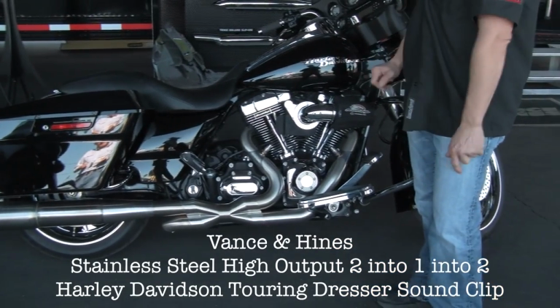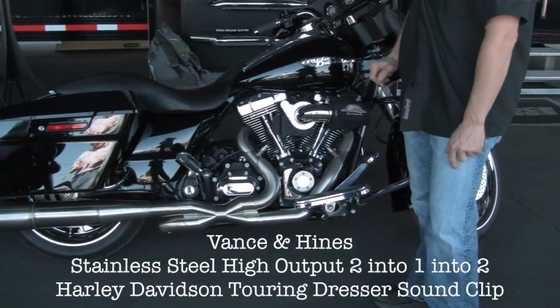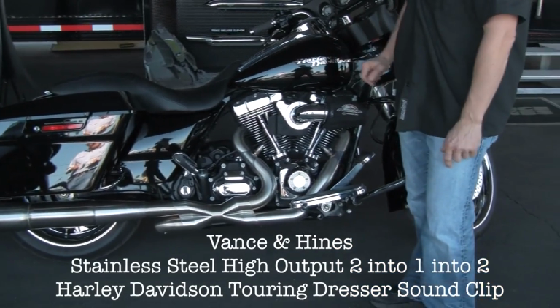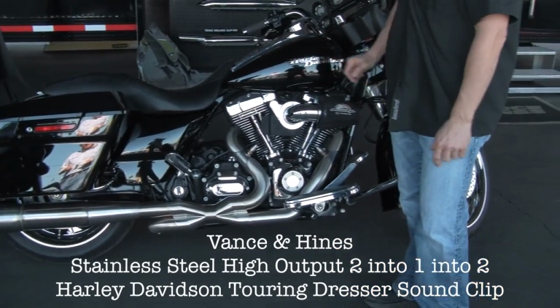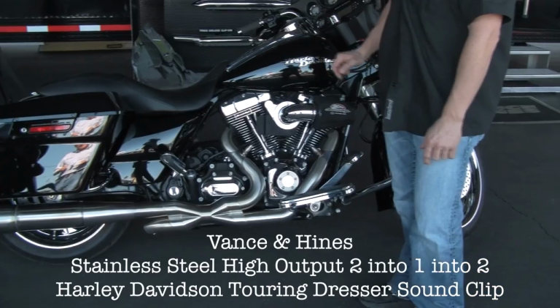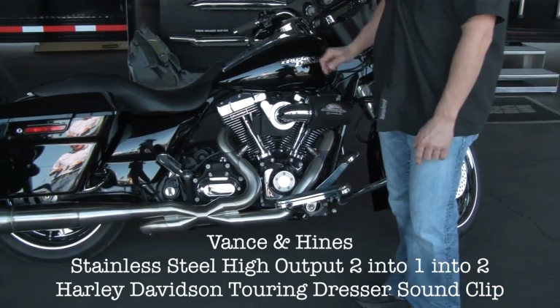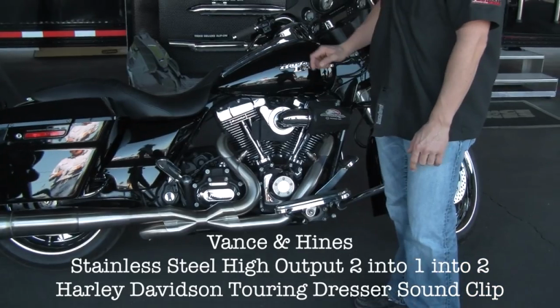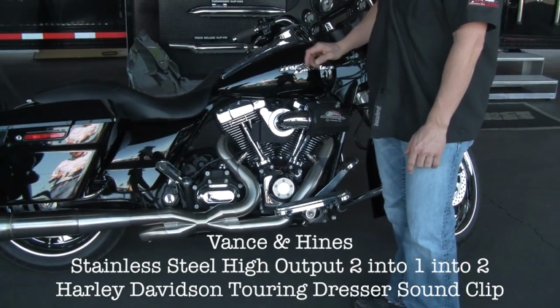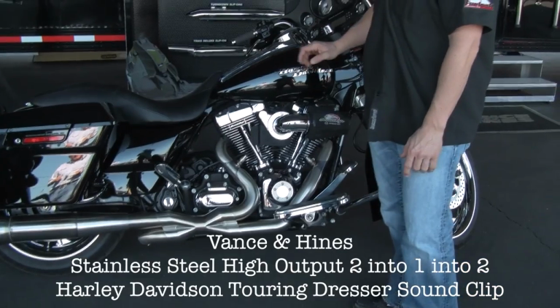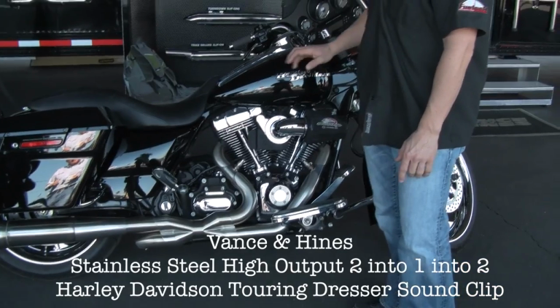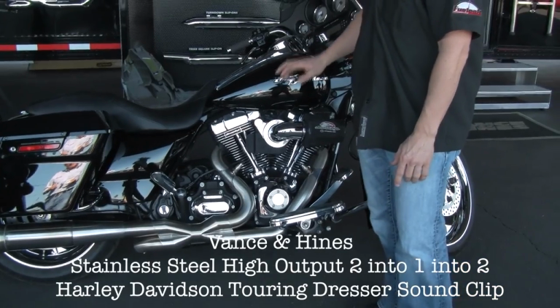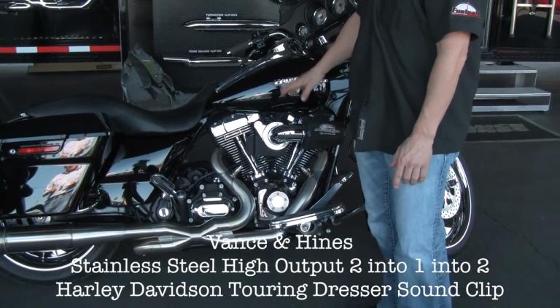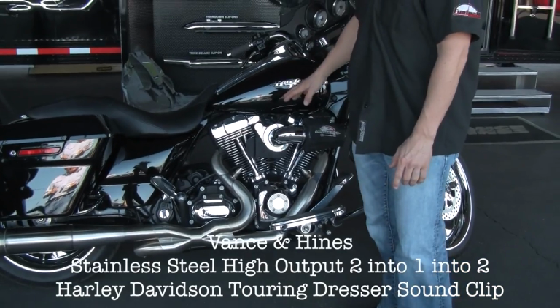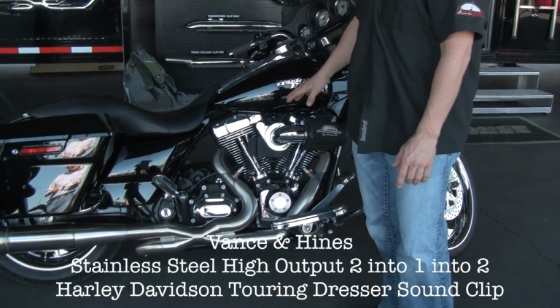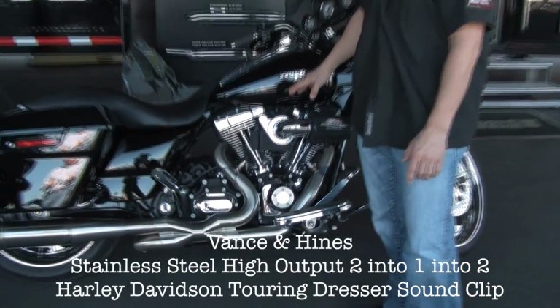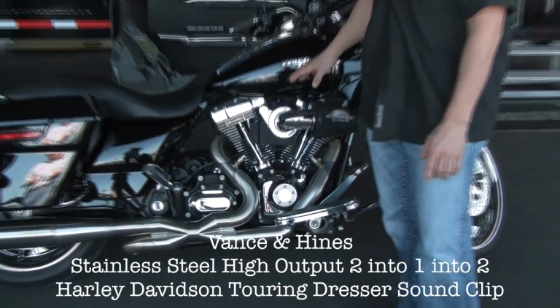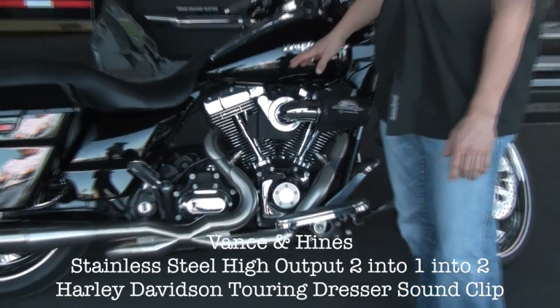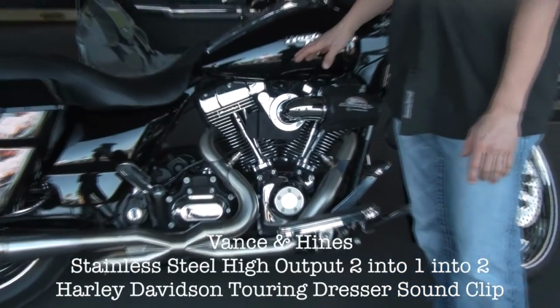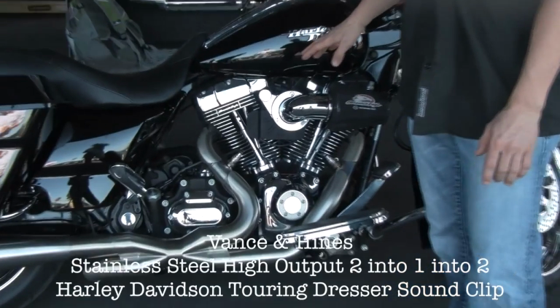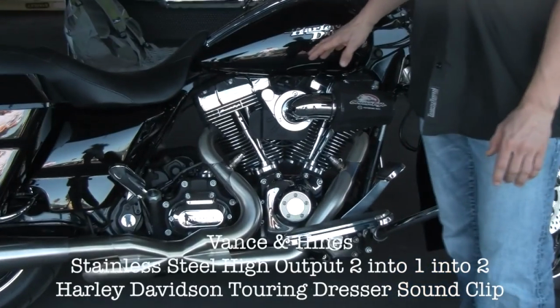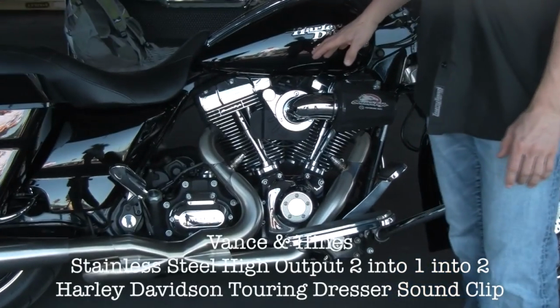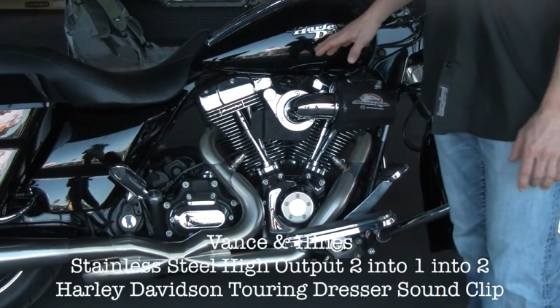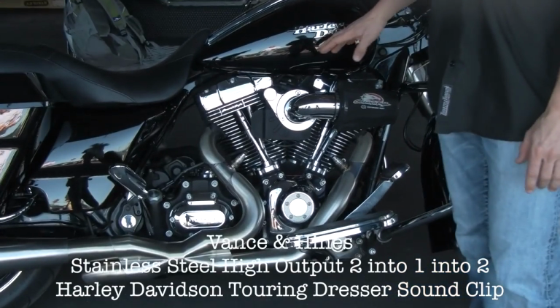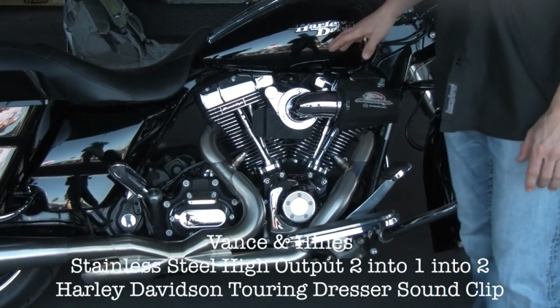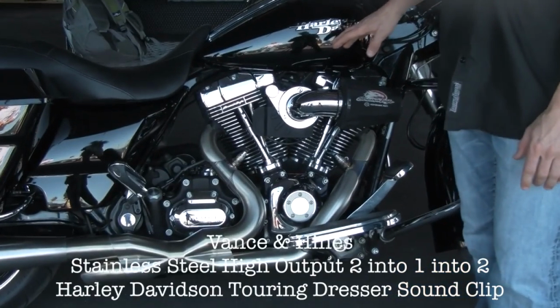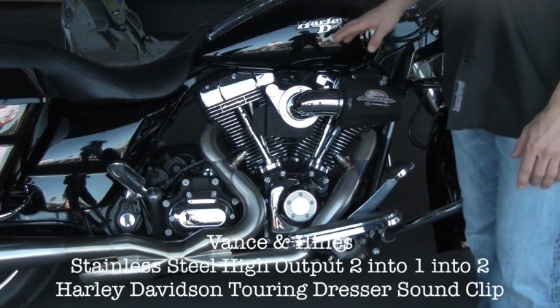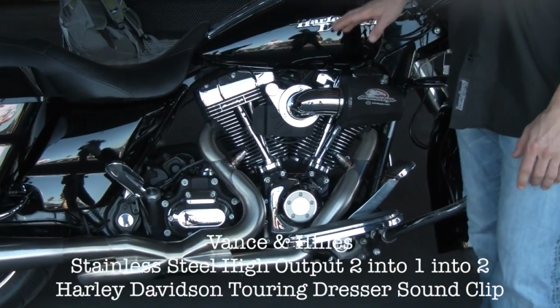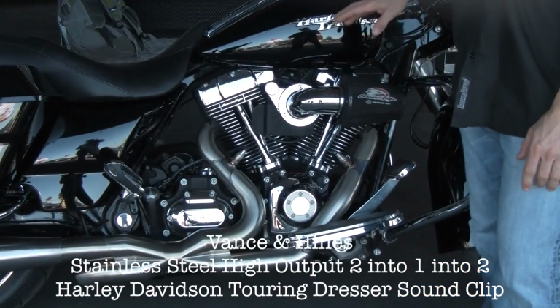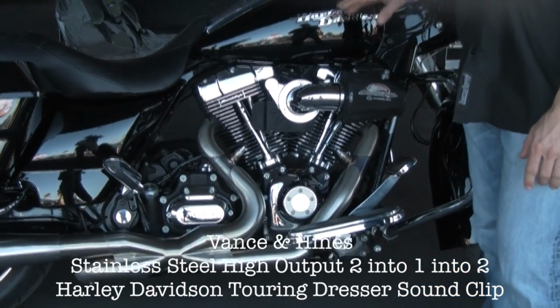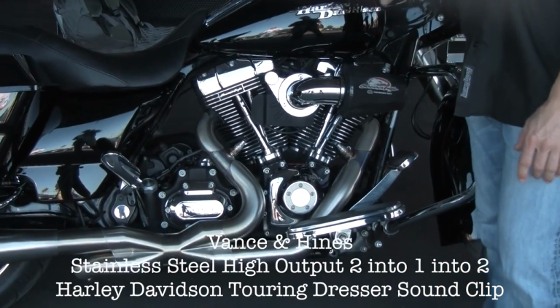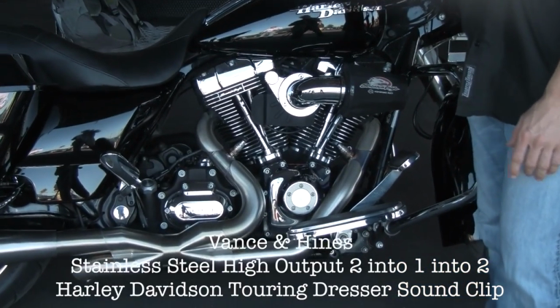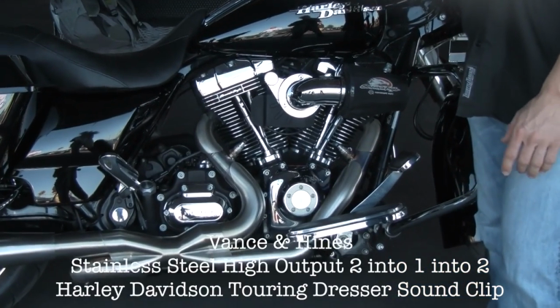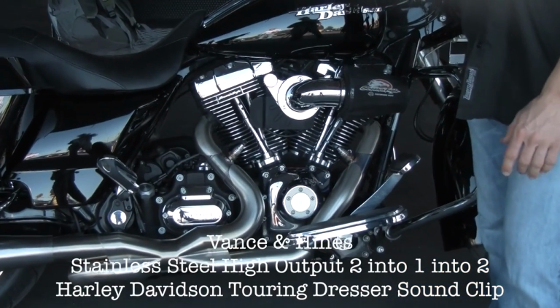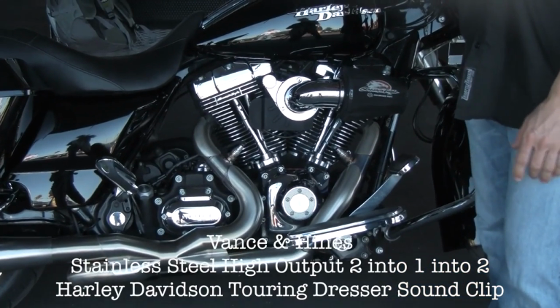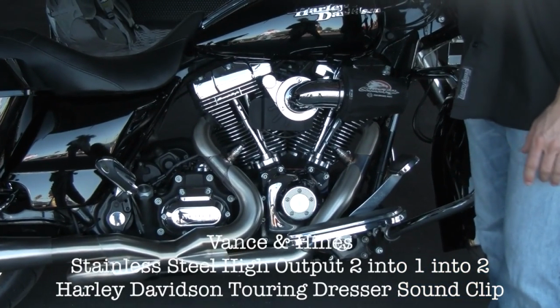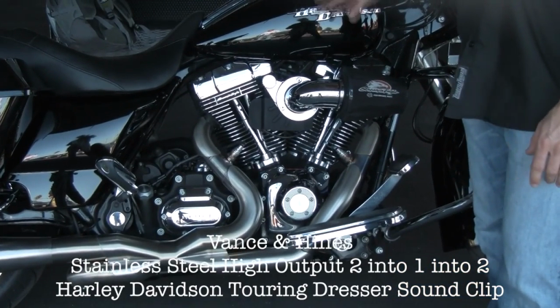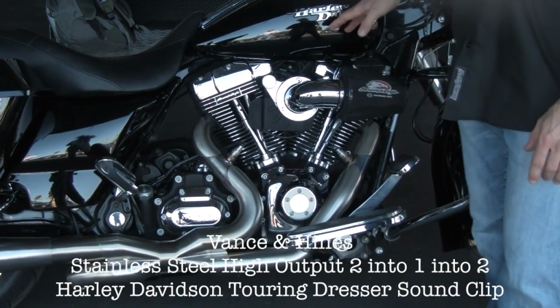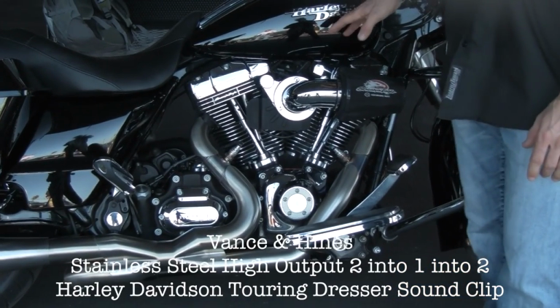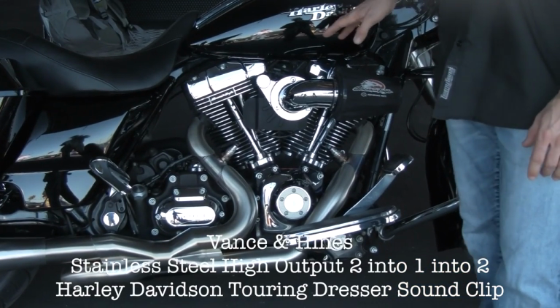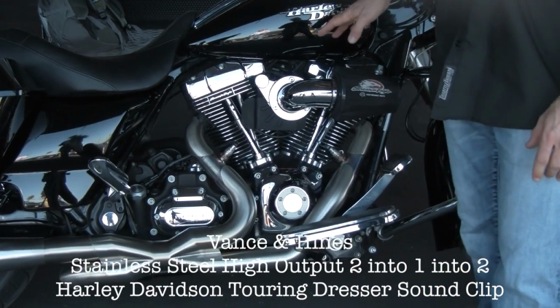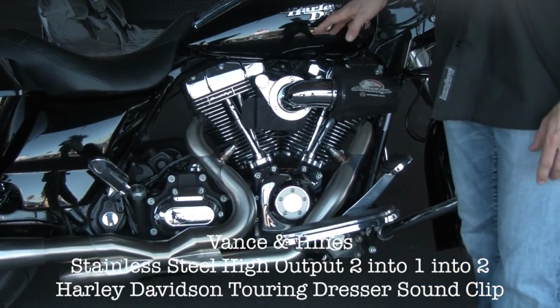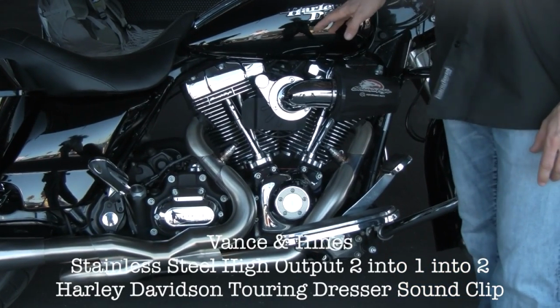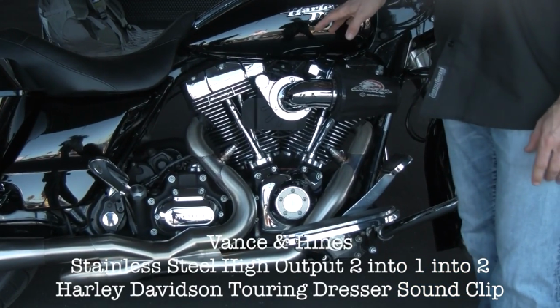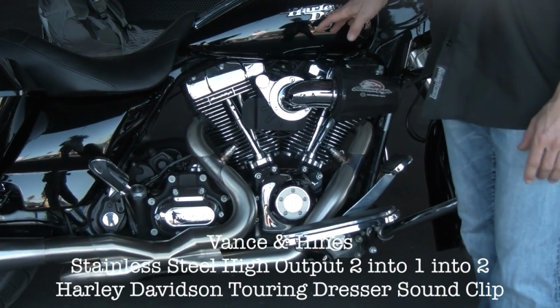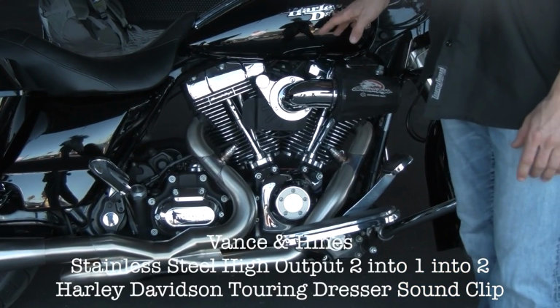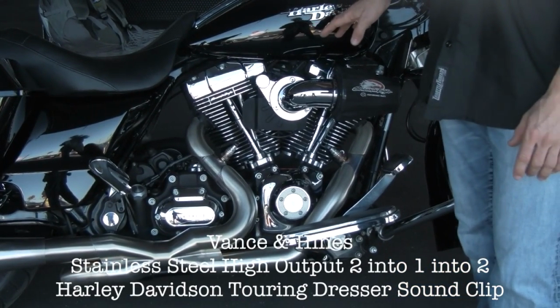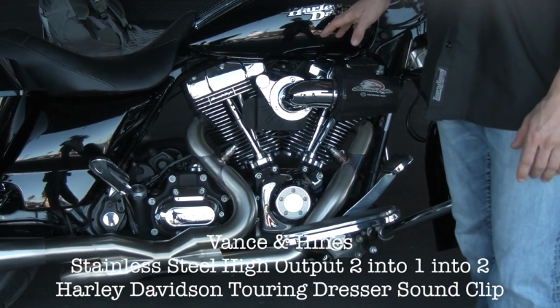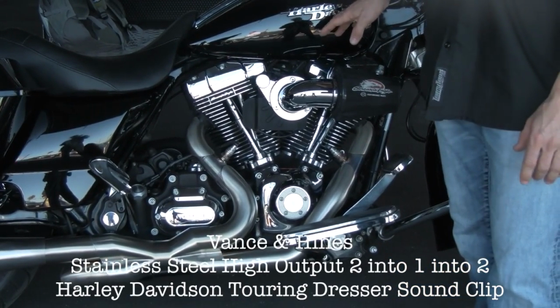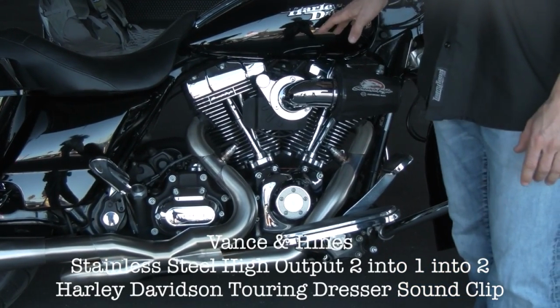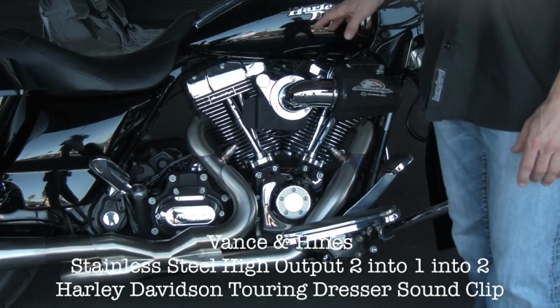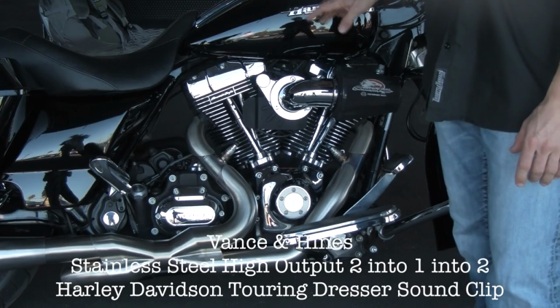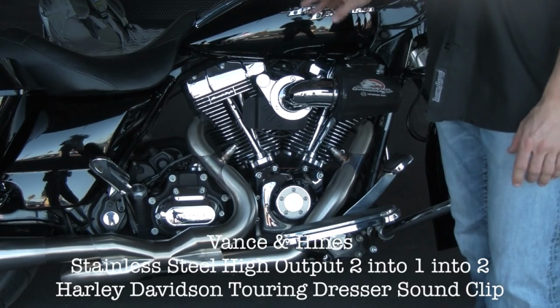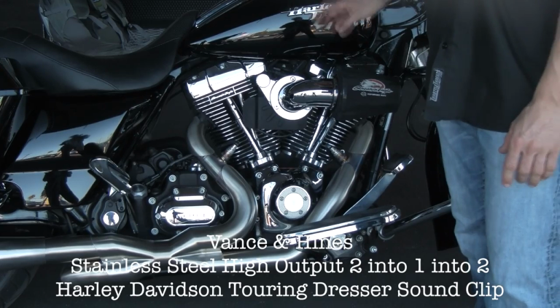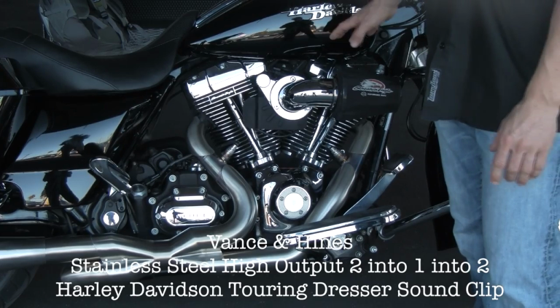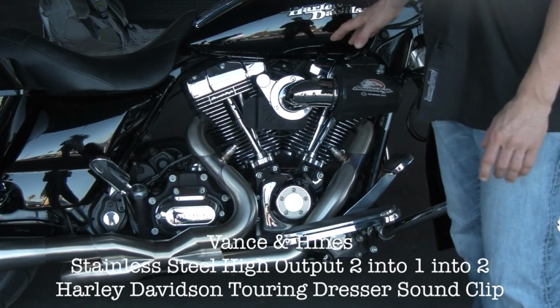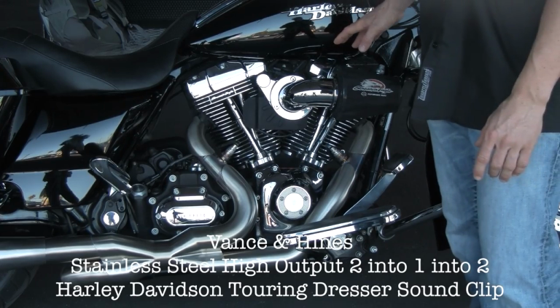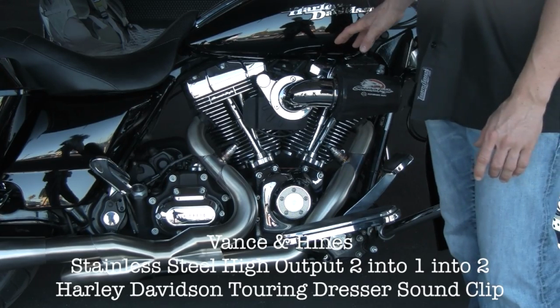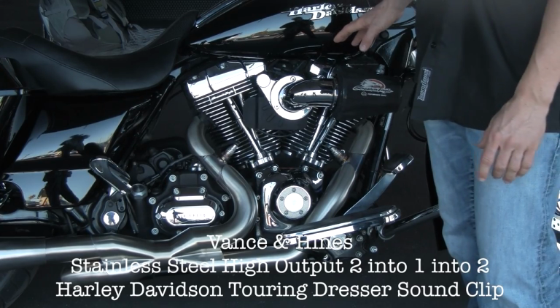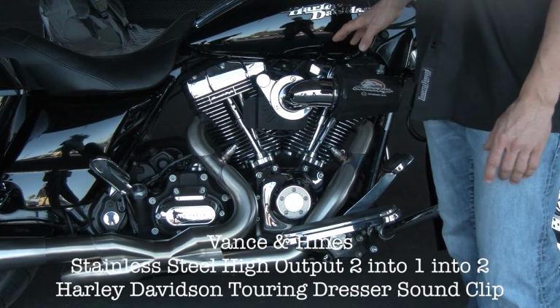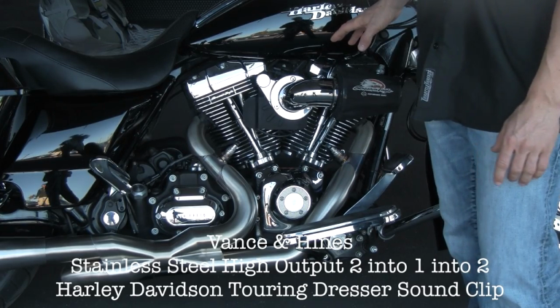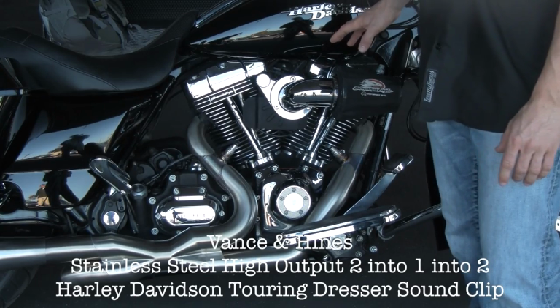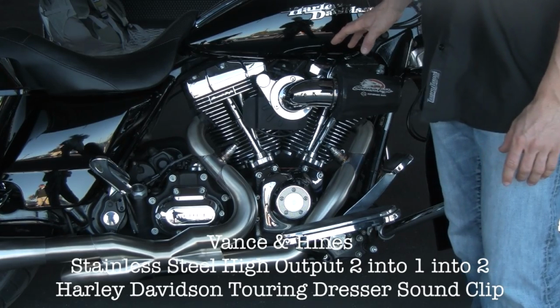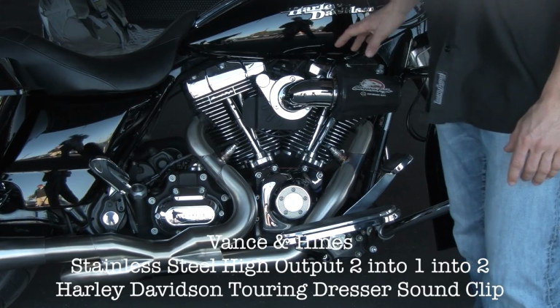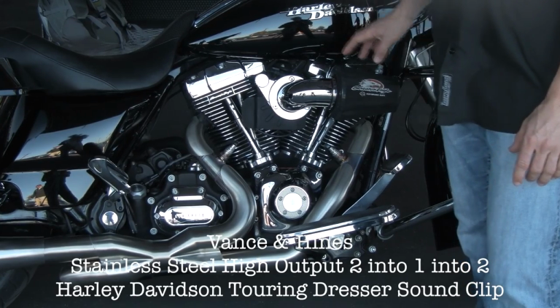This motor has the Screaming Eagle 103 kit, brought up to a Stage 4 with 260 cams.